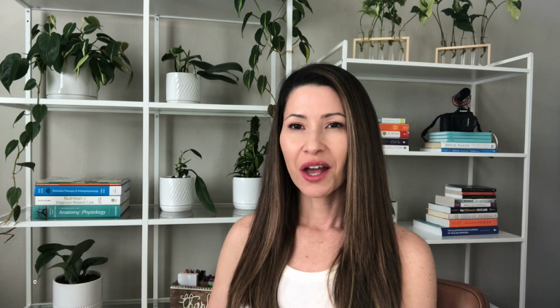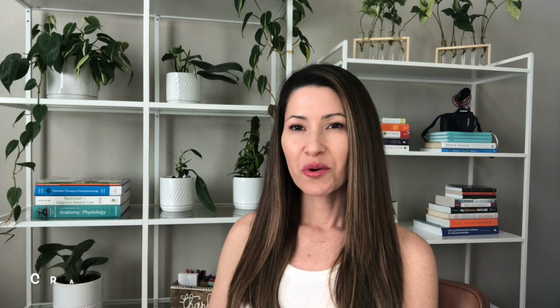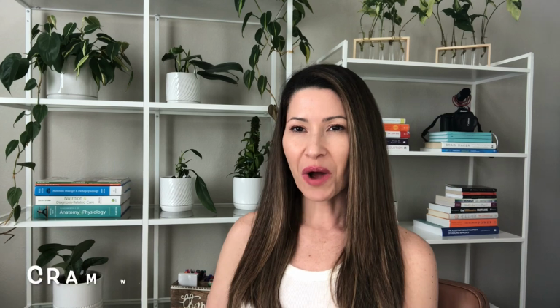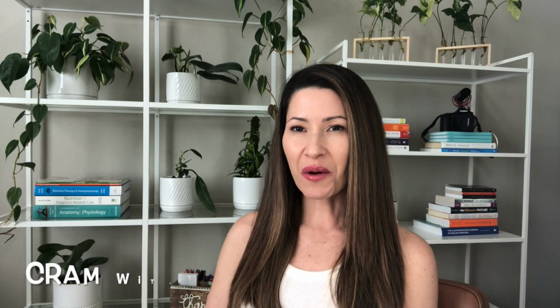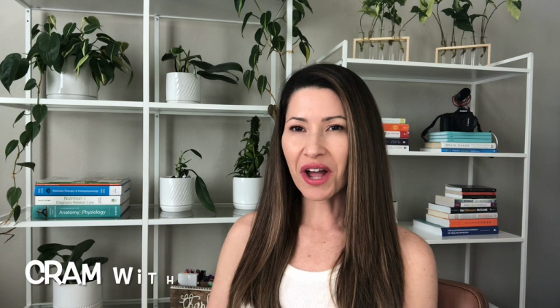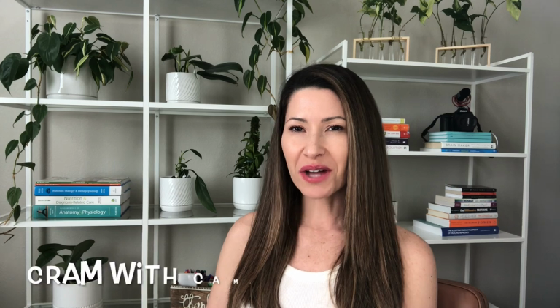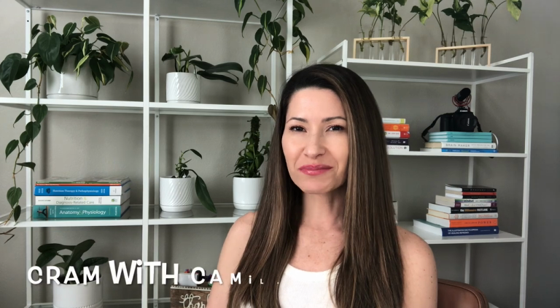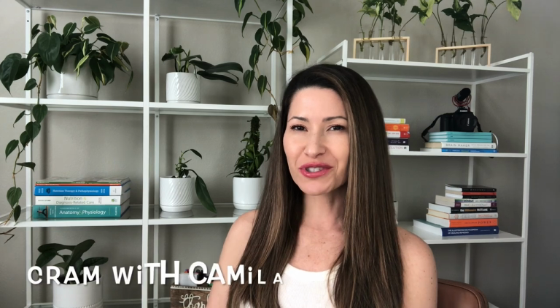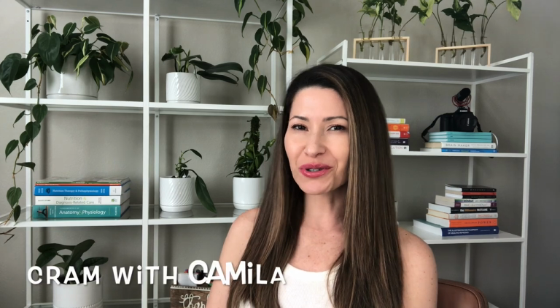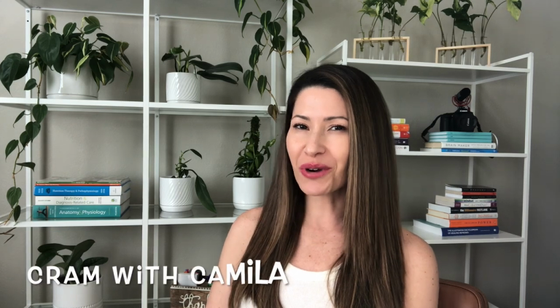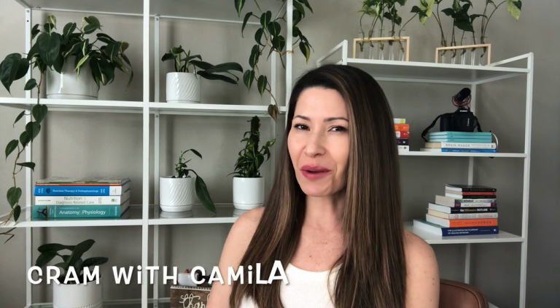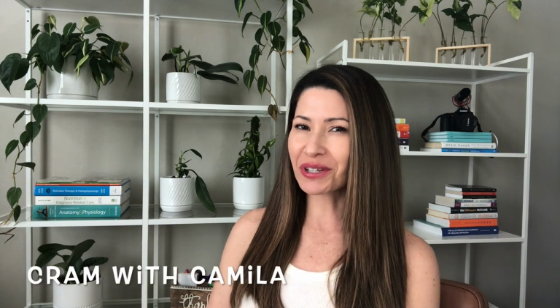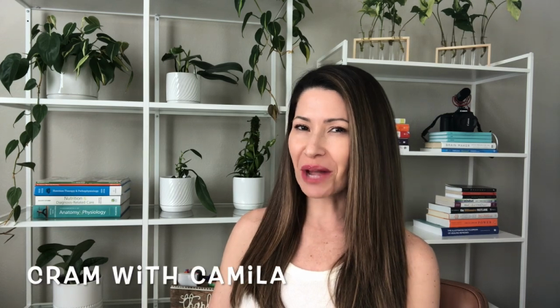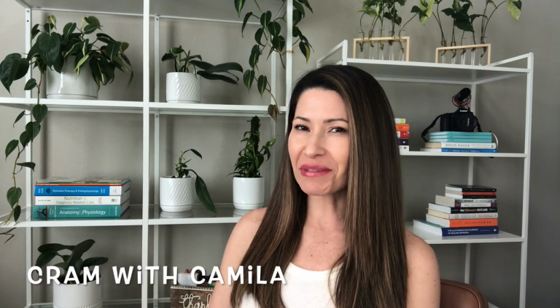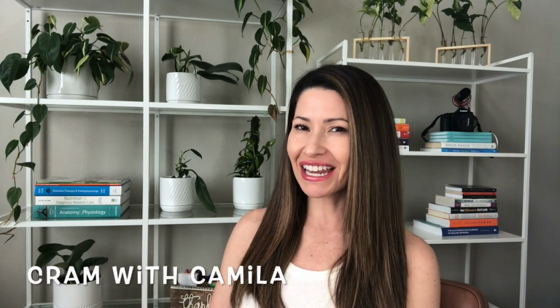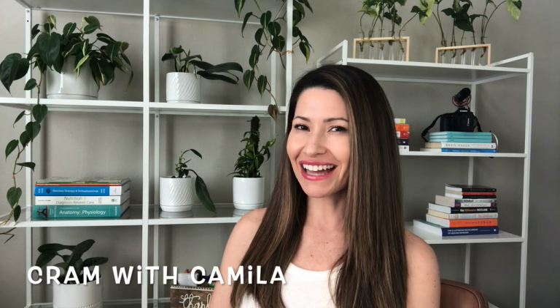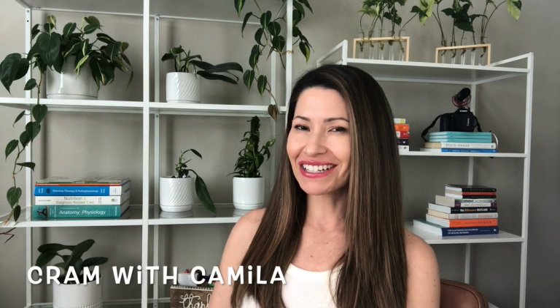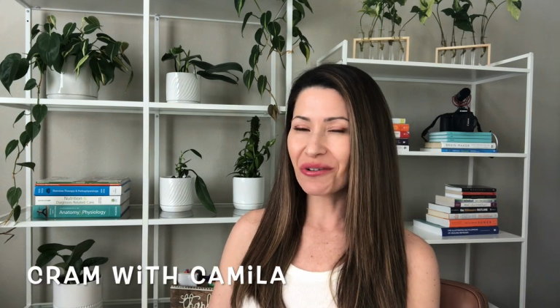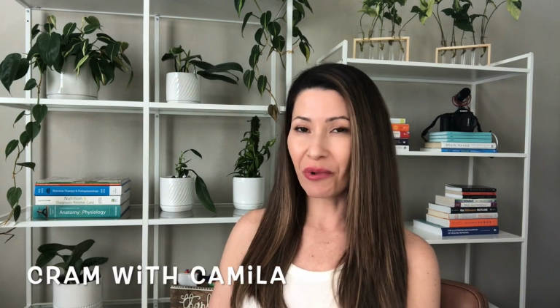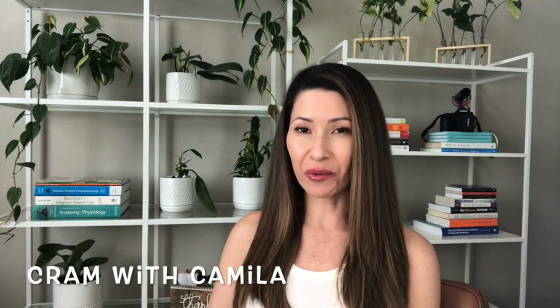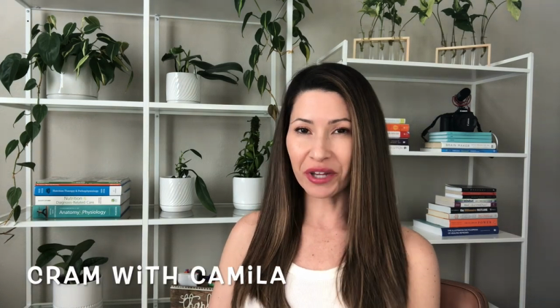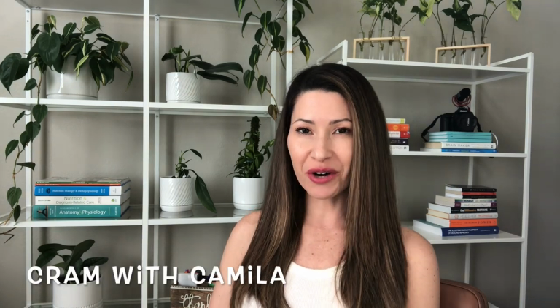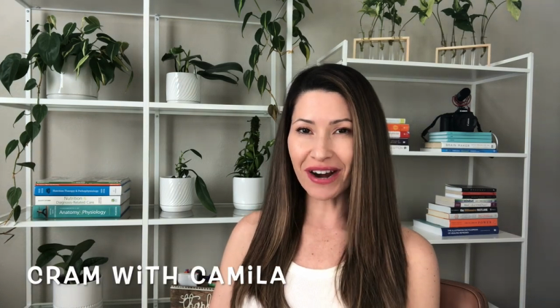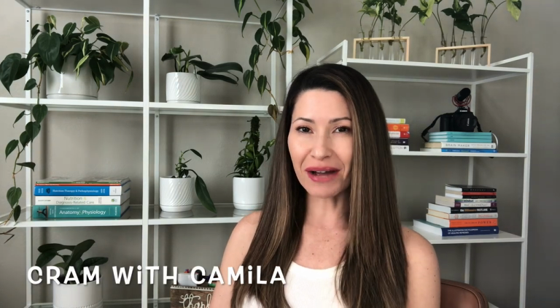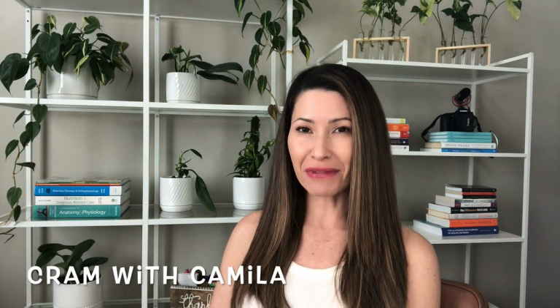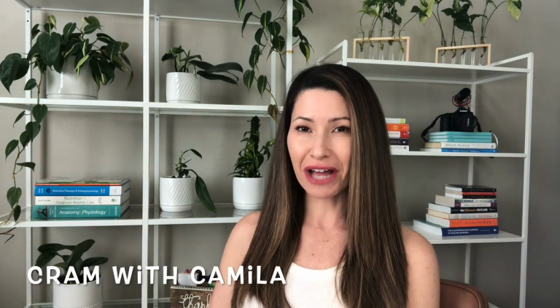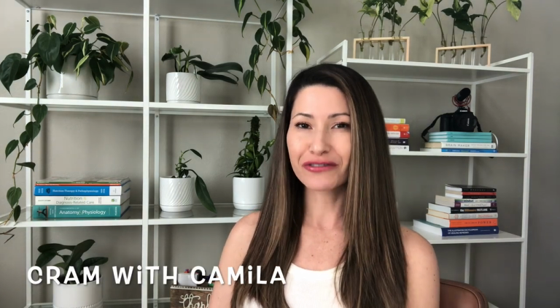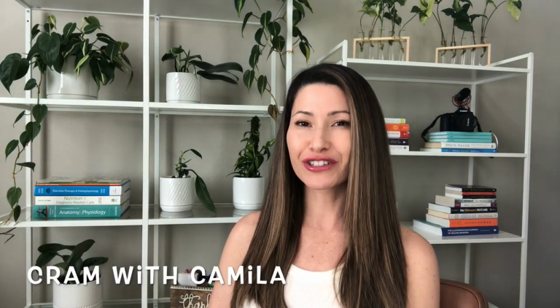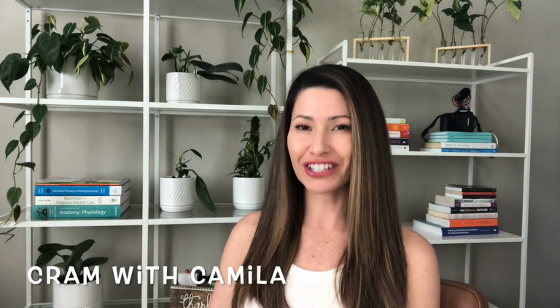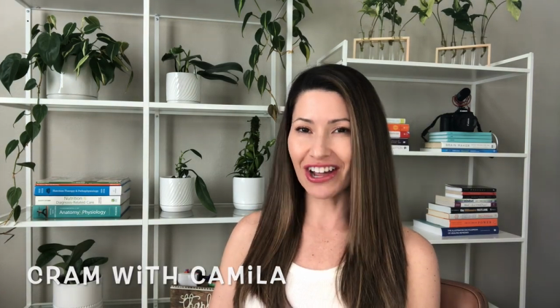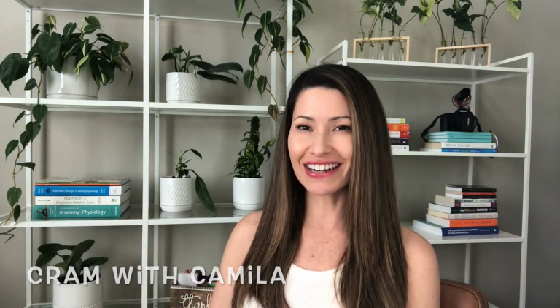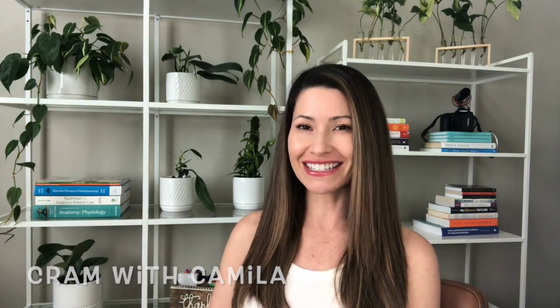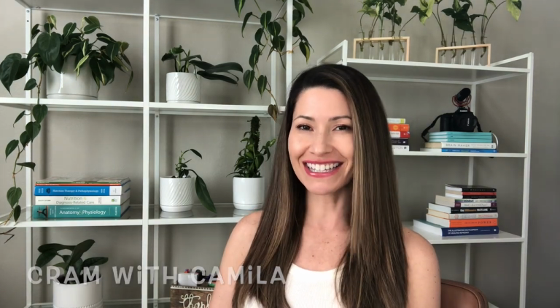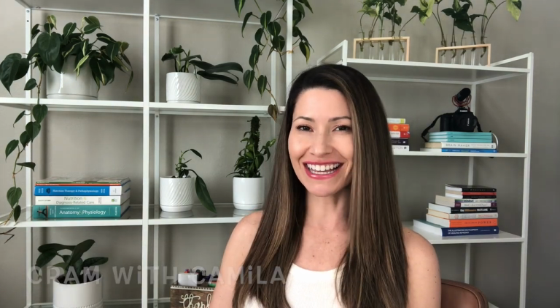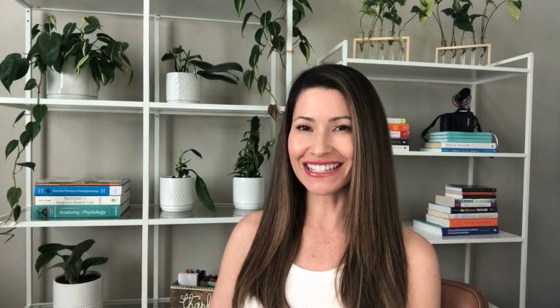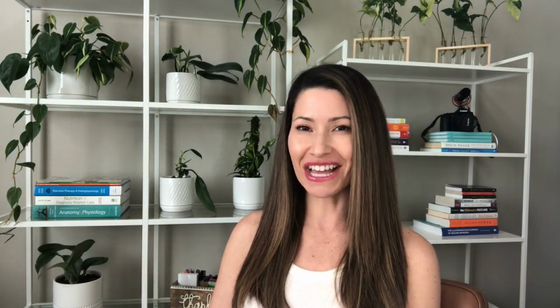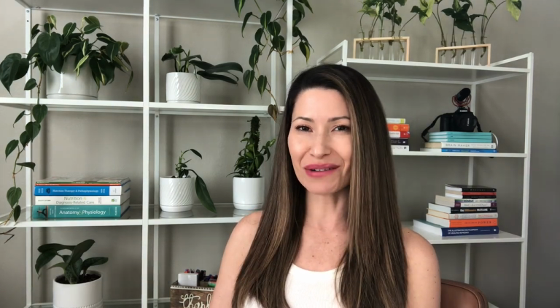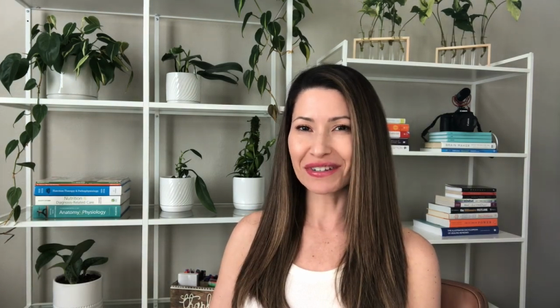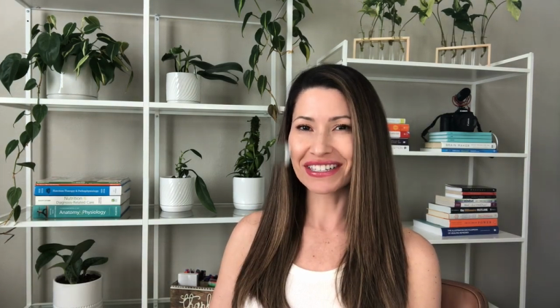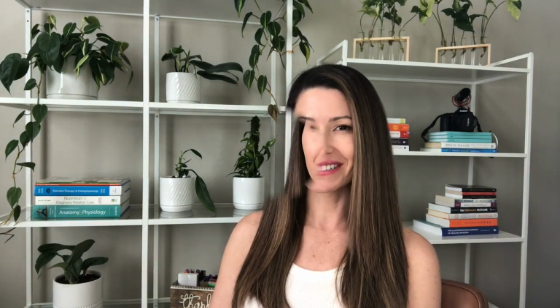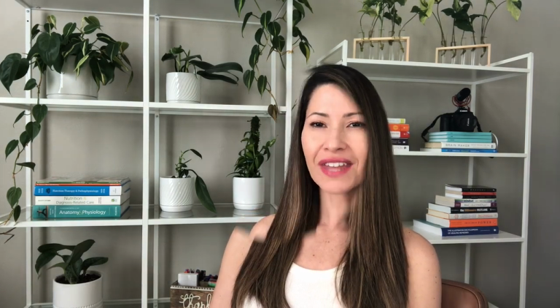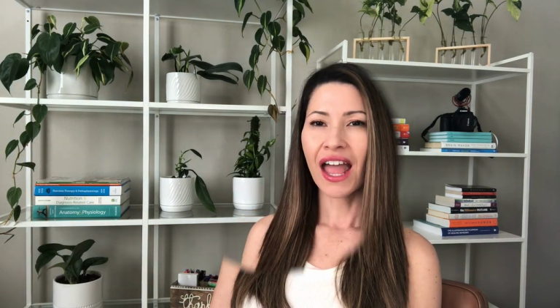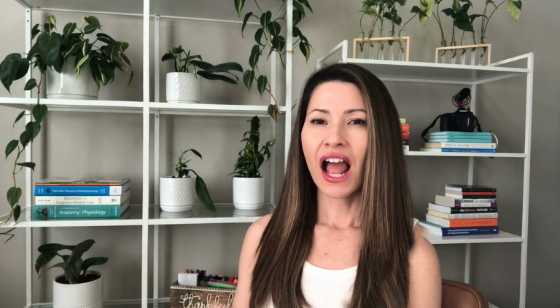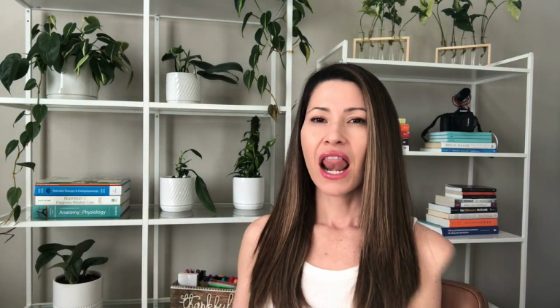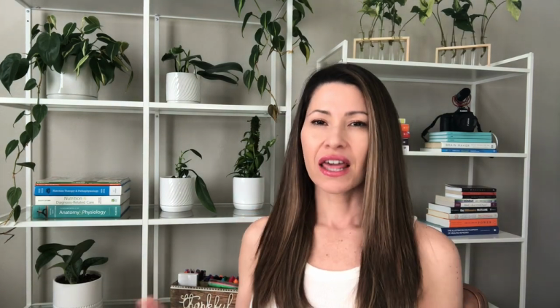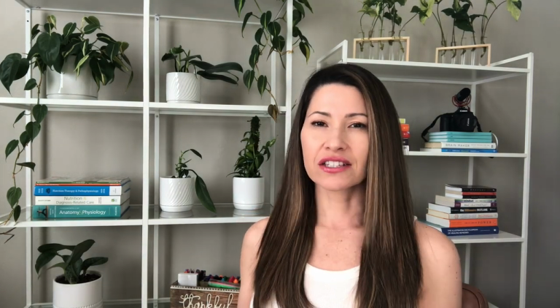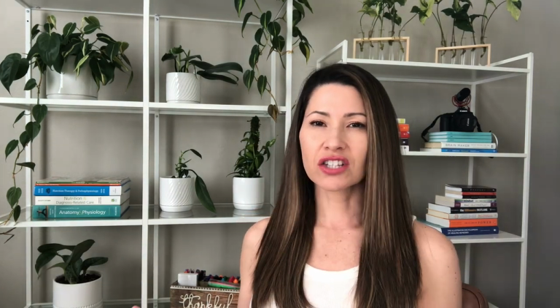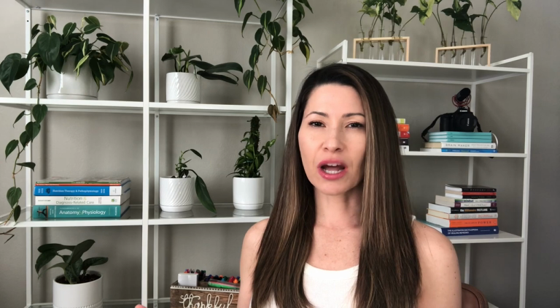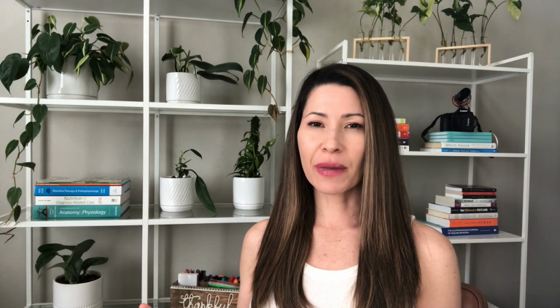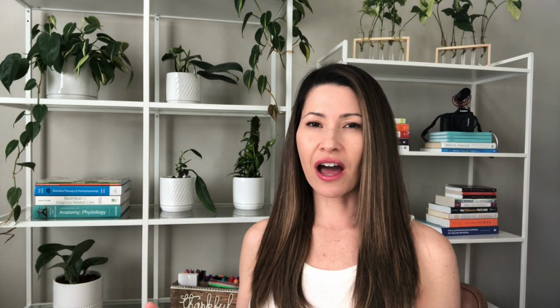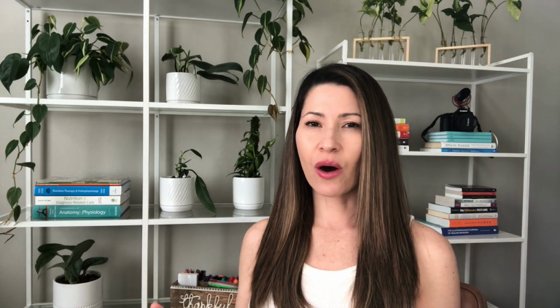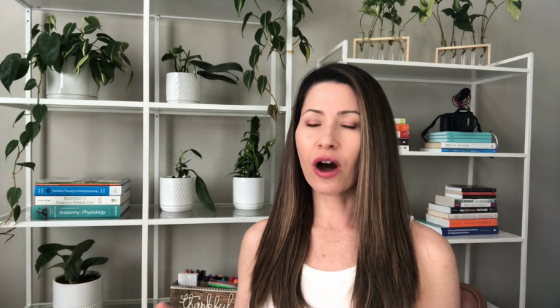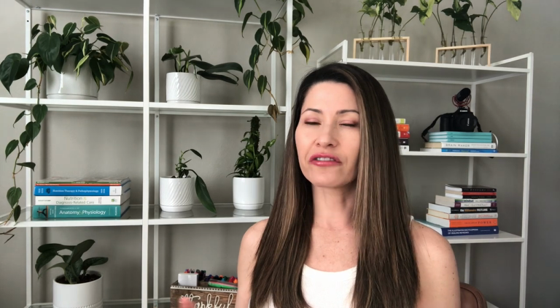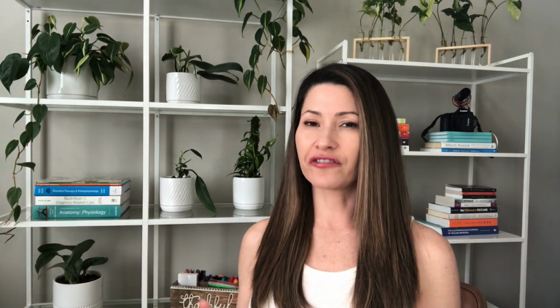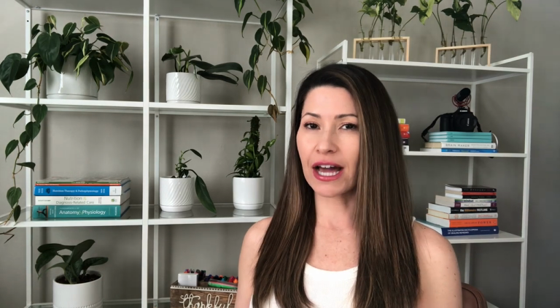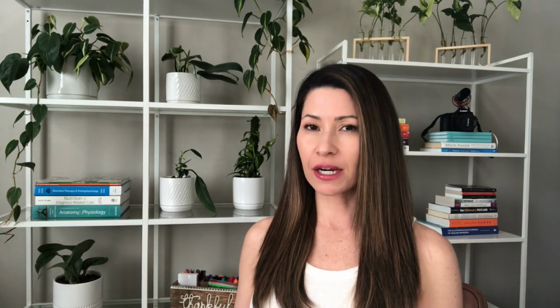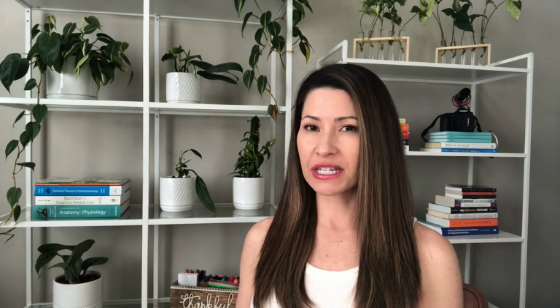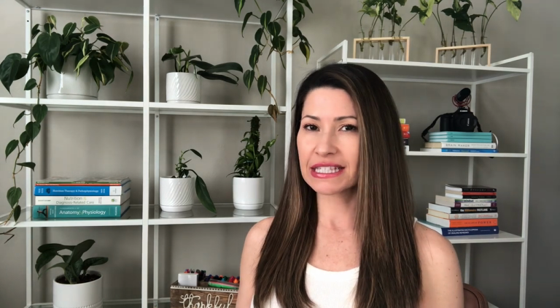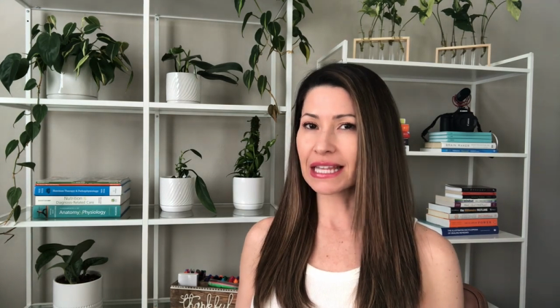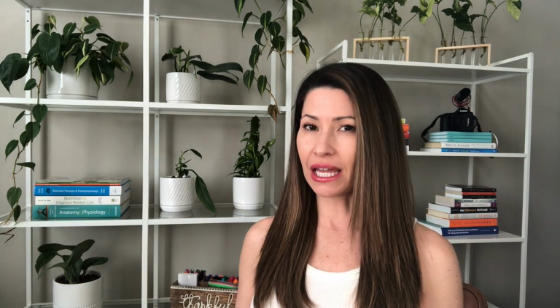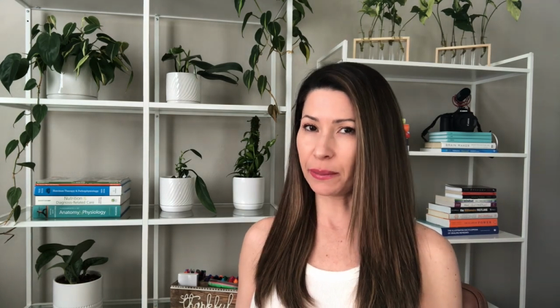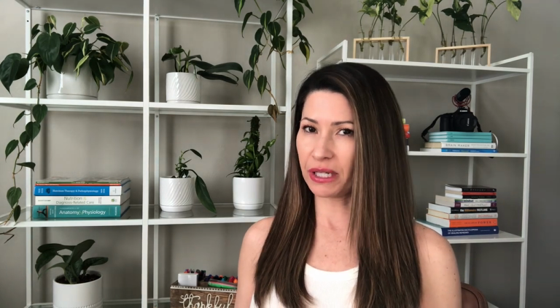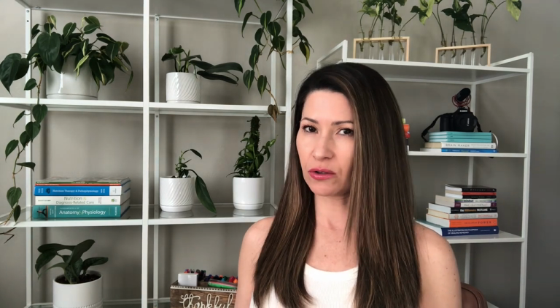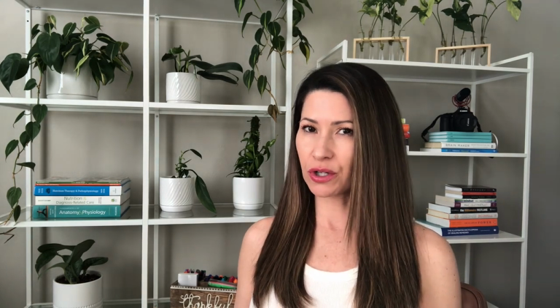Welcome to Cram with Camila, where we cram for the RD exam. Let's talk about vitamins and minerals.